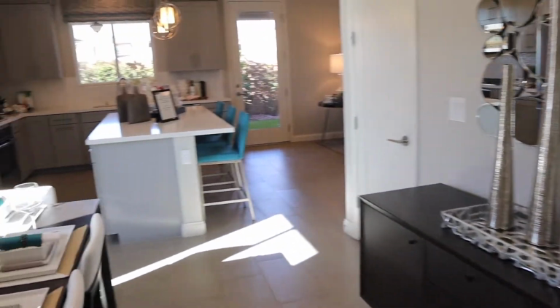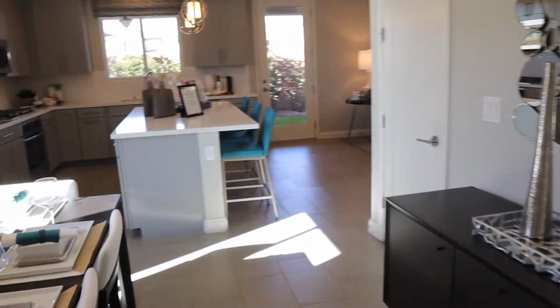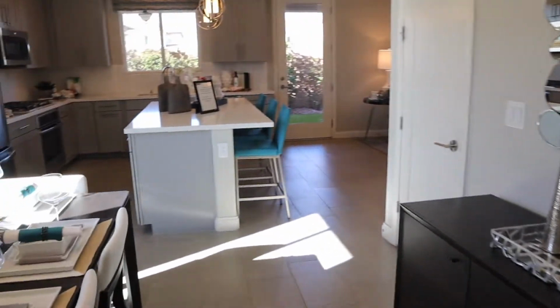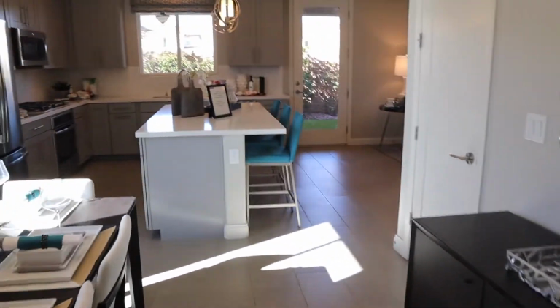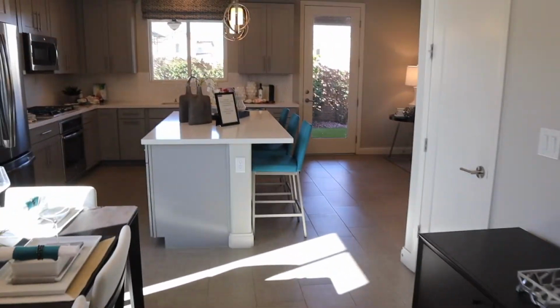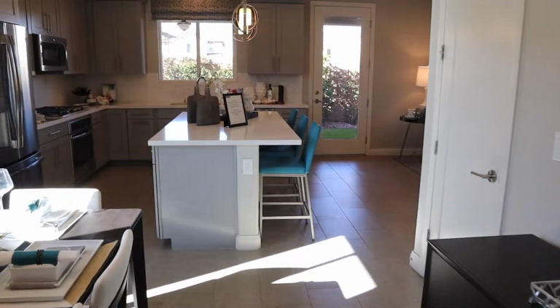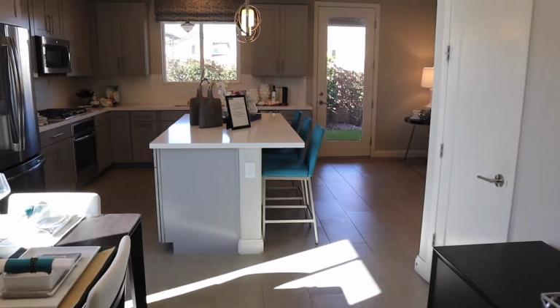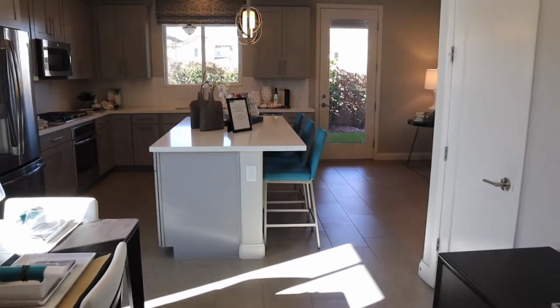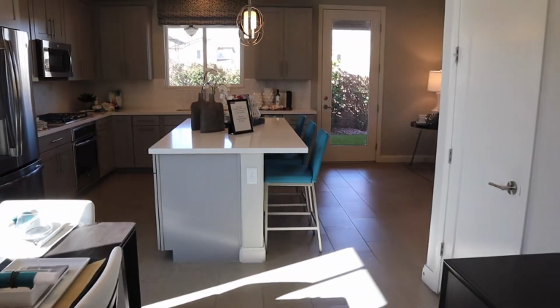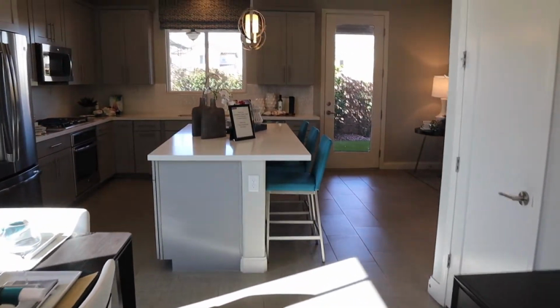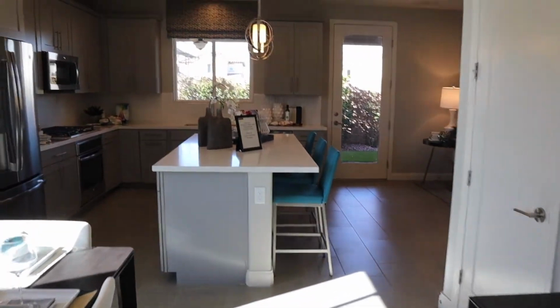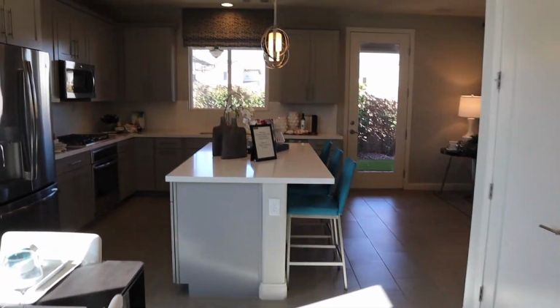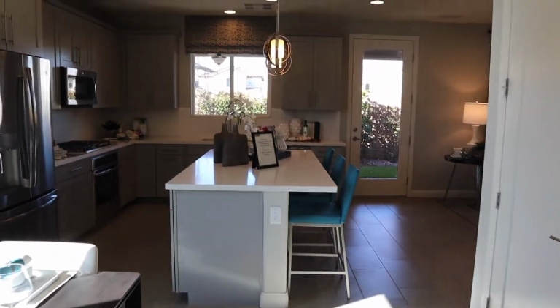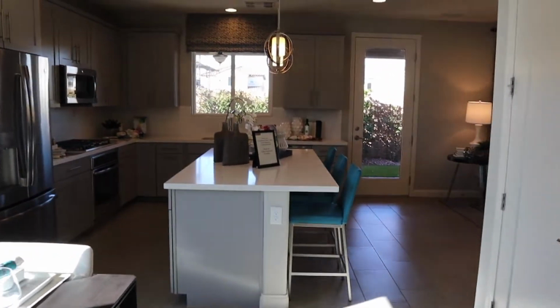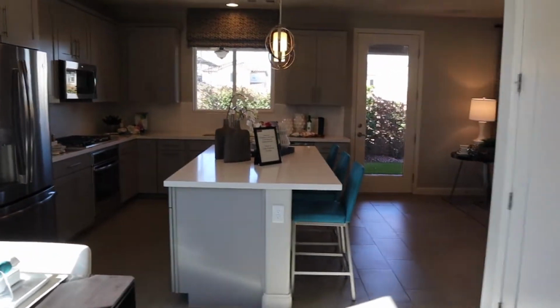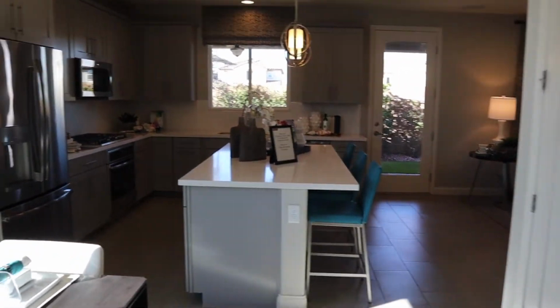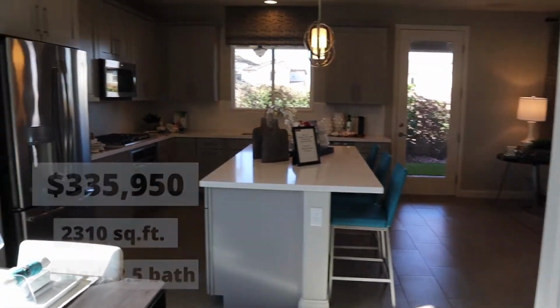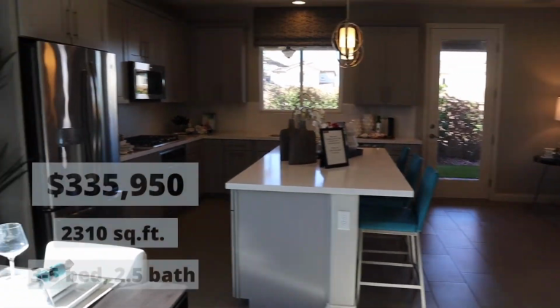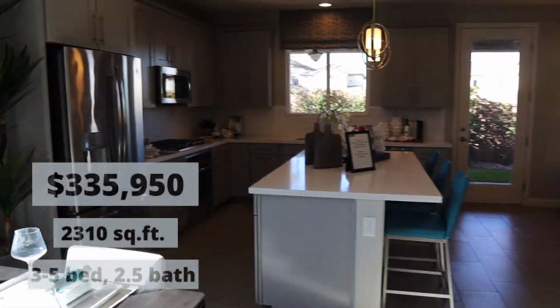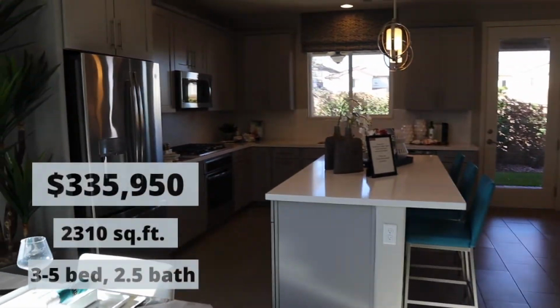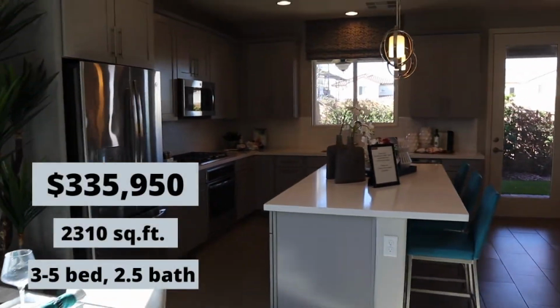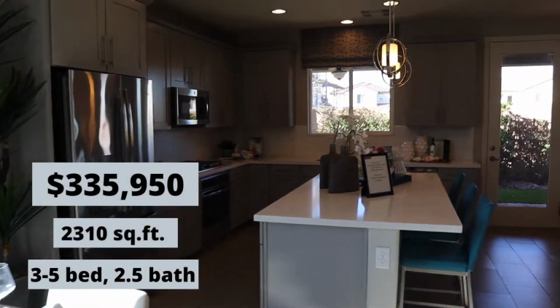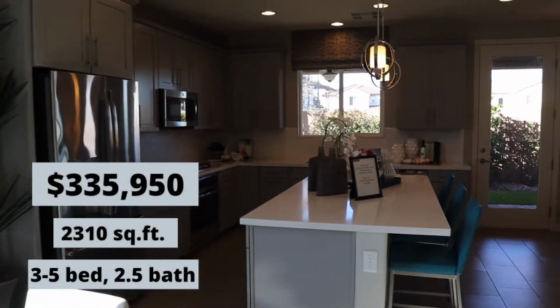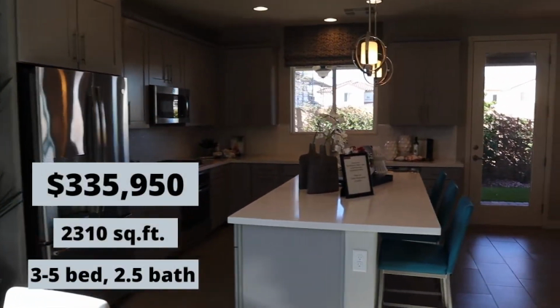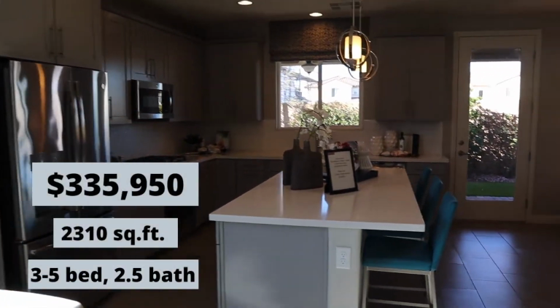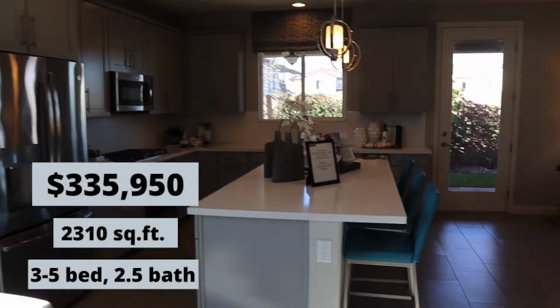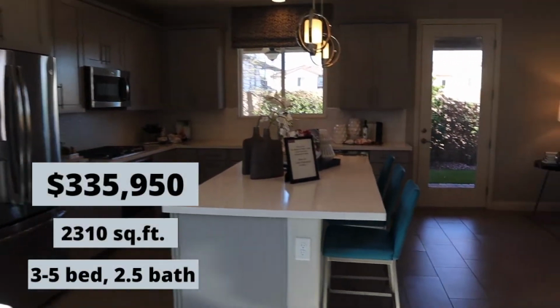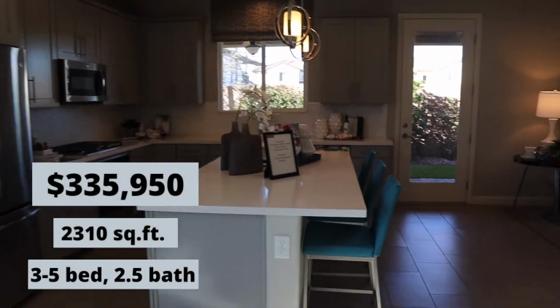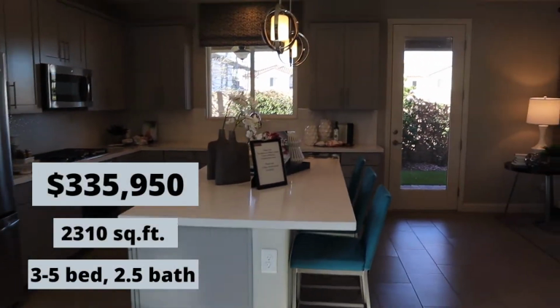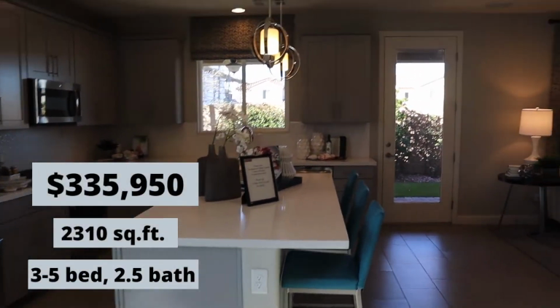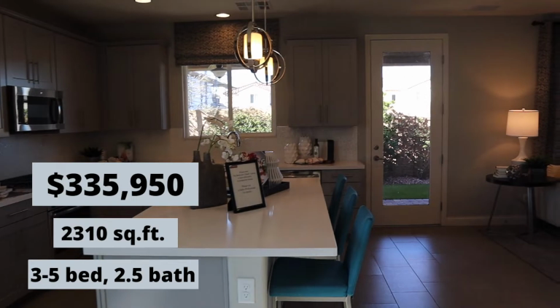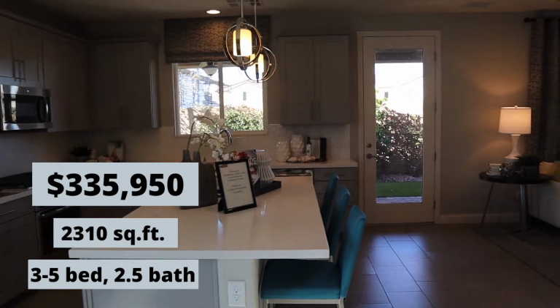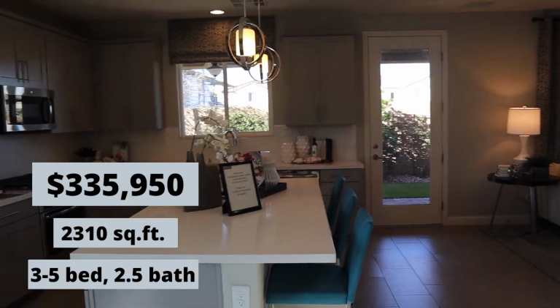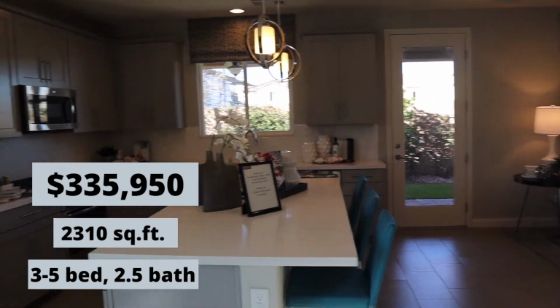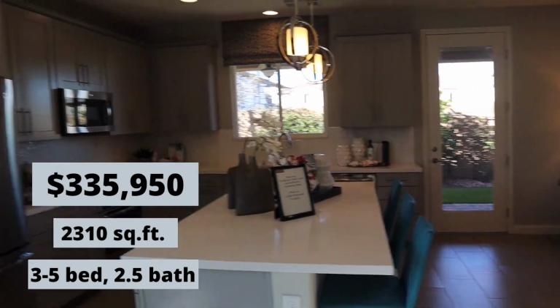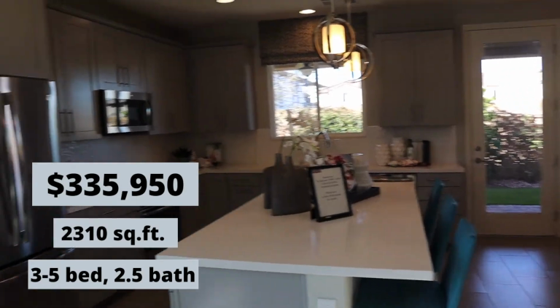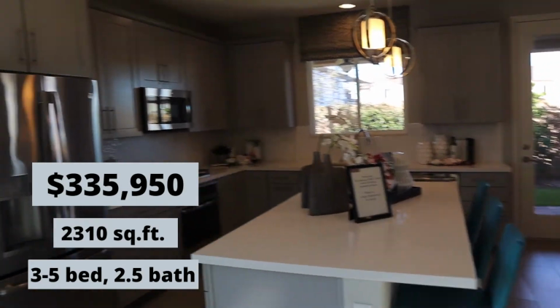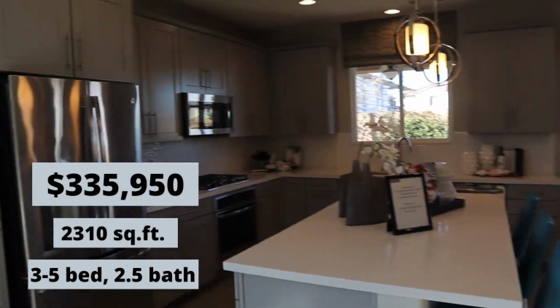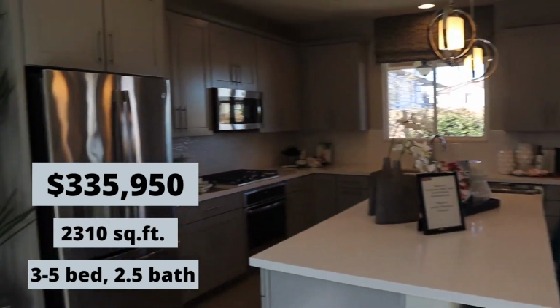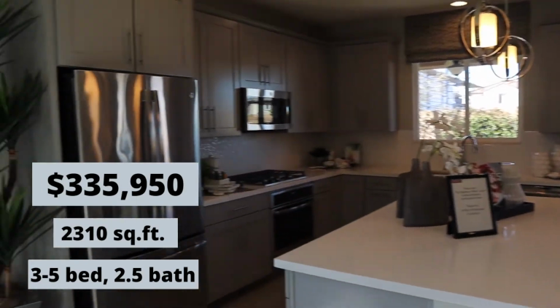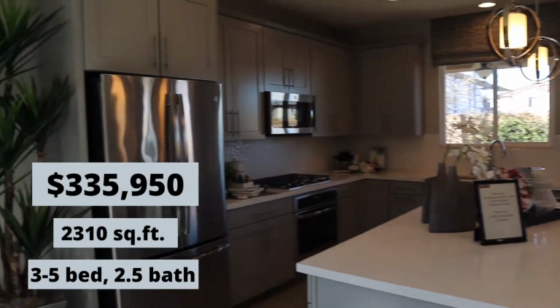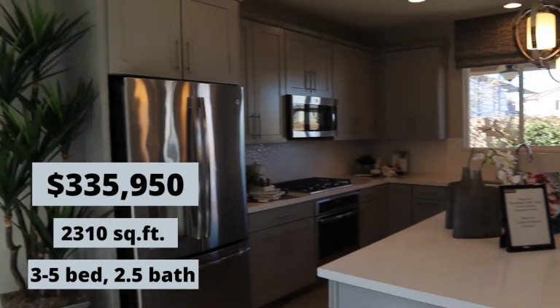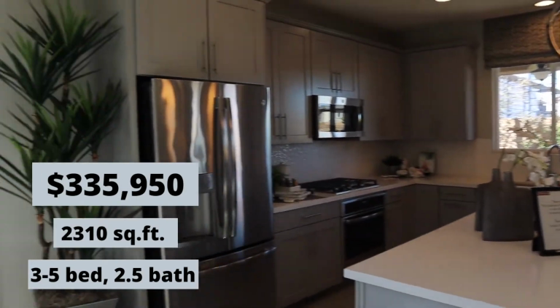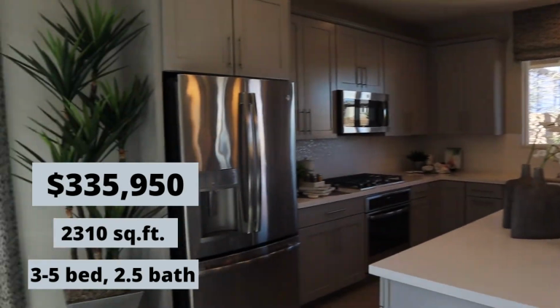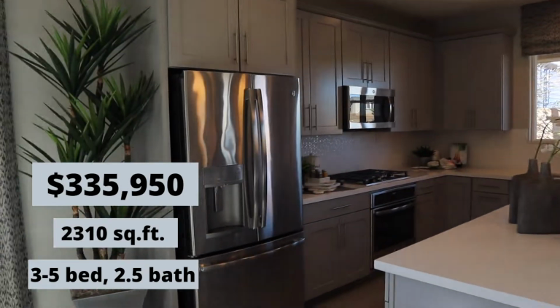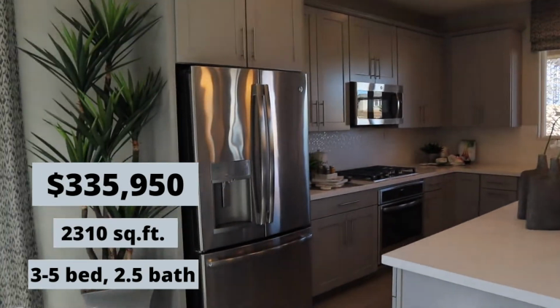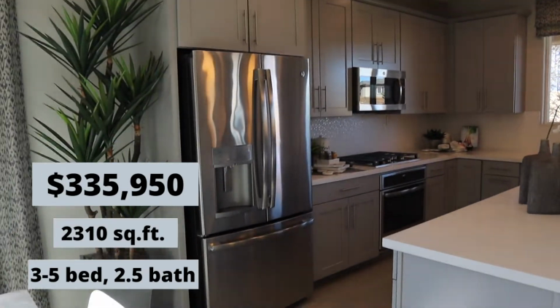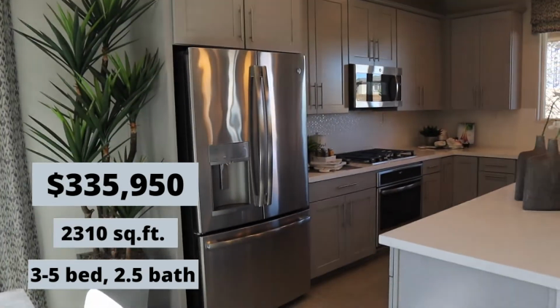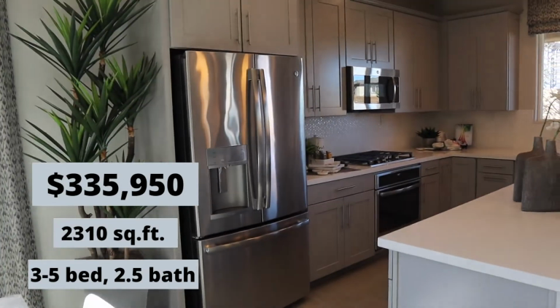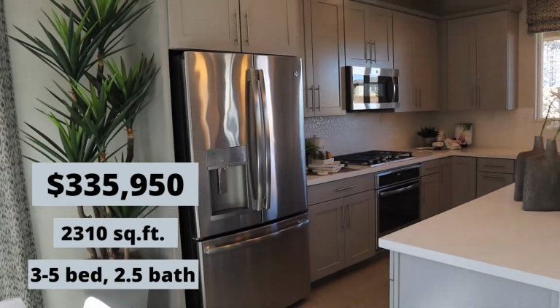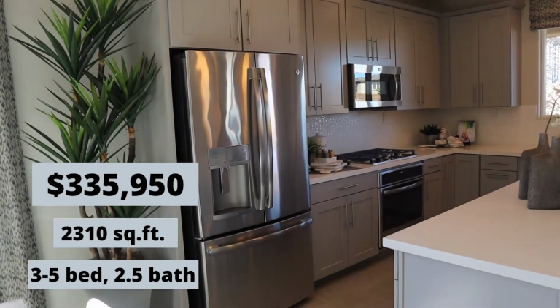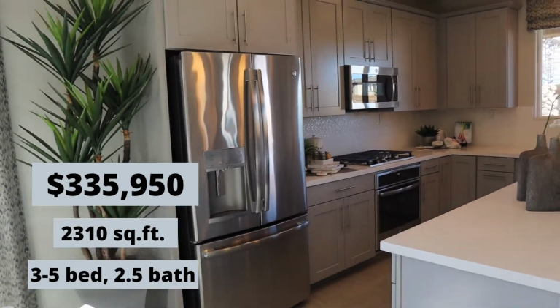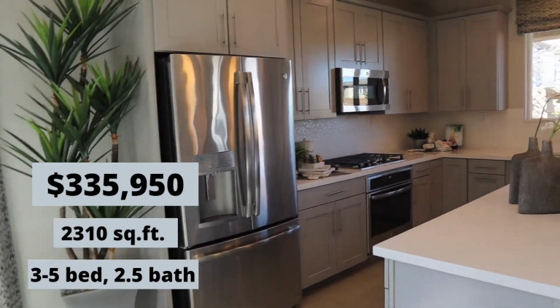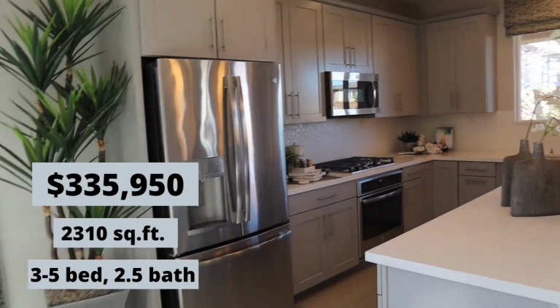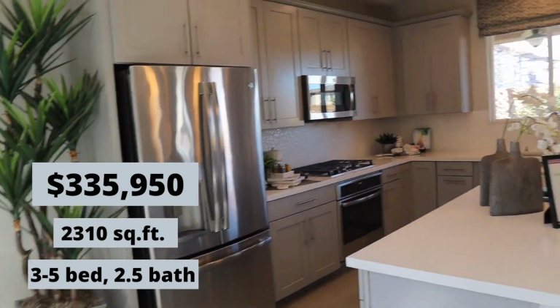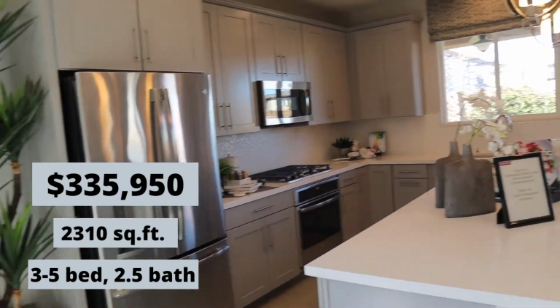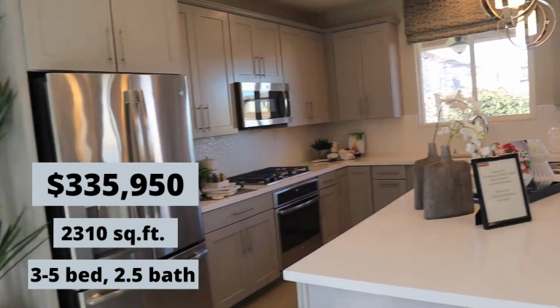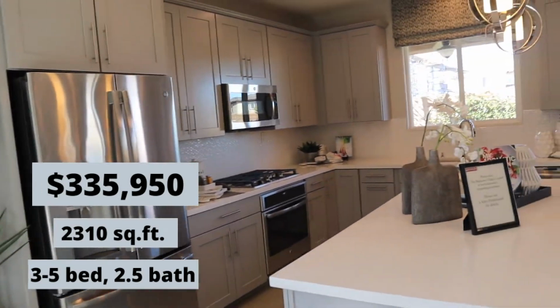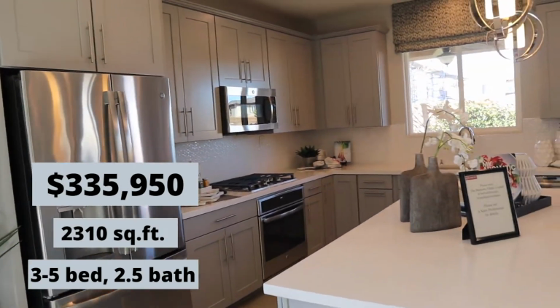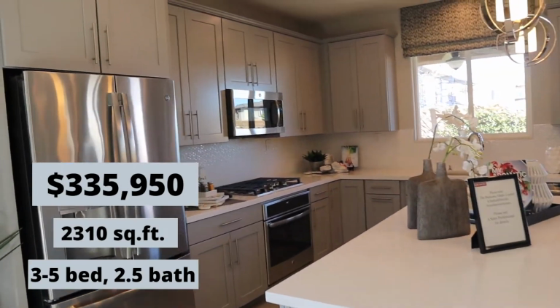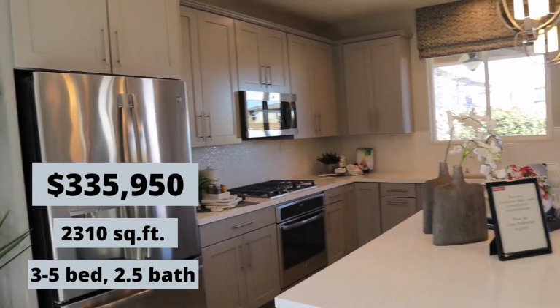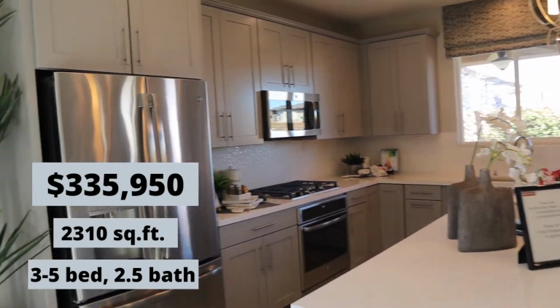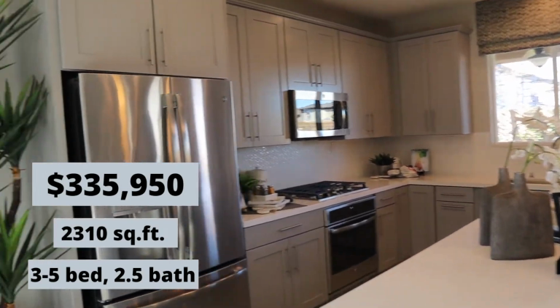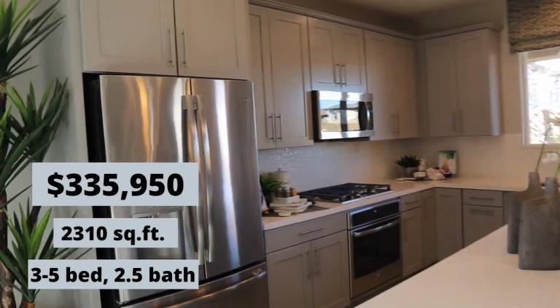Again, three bedrooms — the upstairs is really cute. 2,300 square feet.